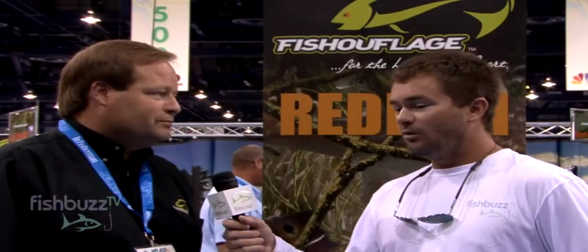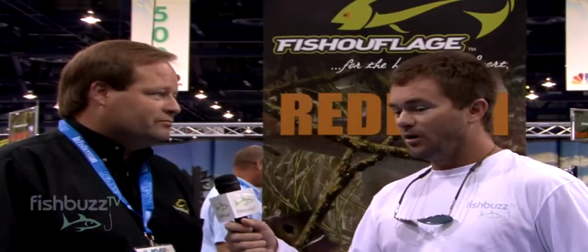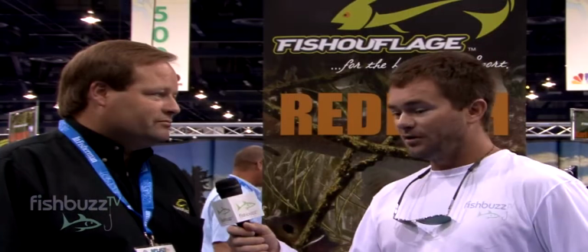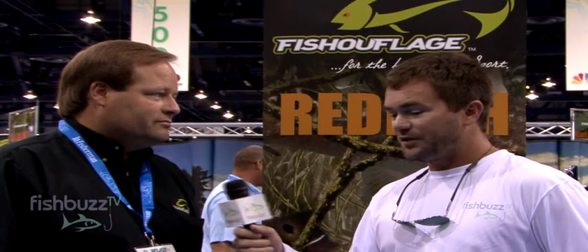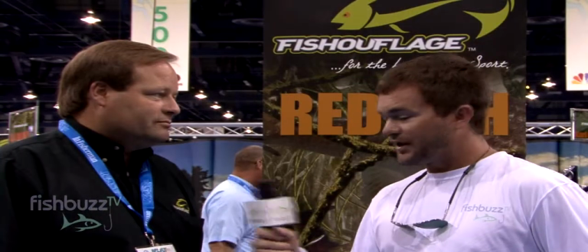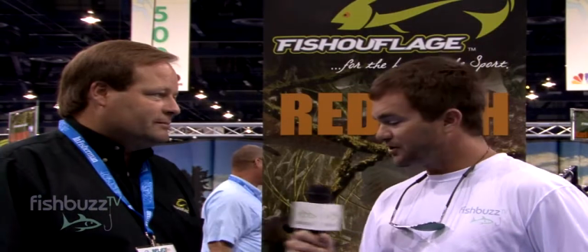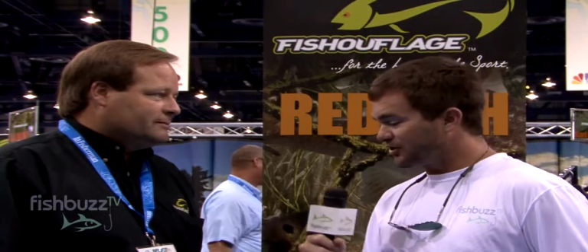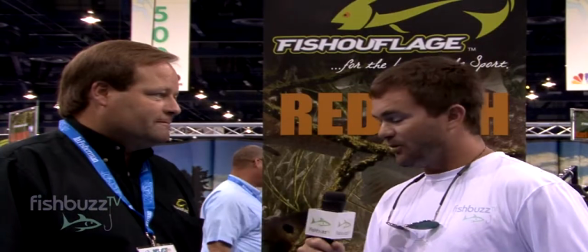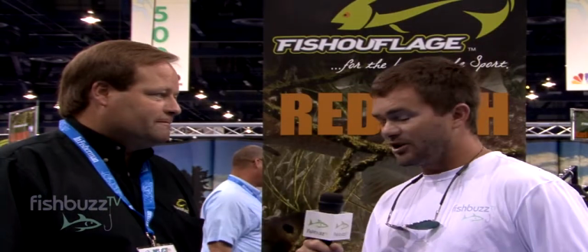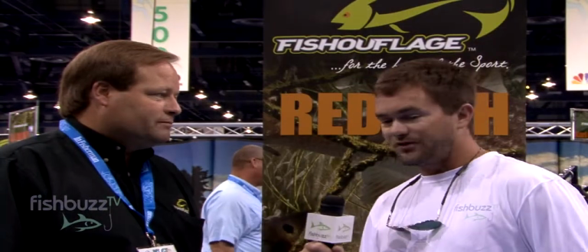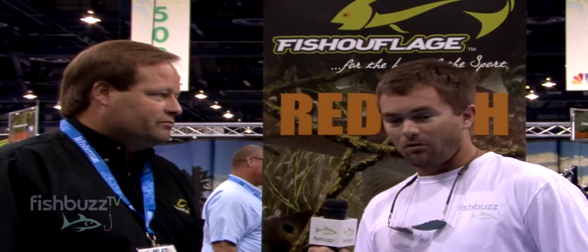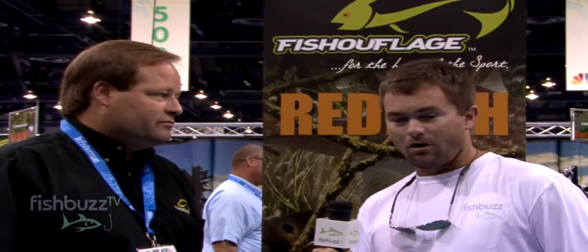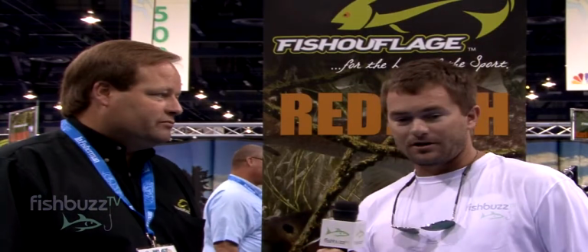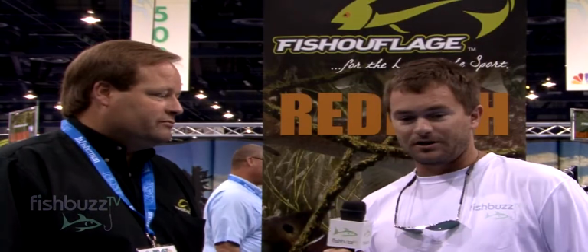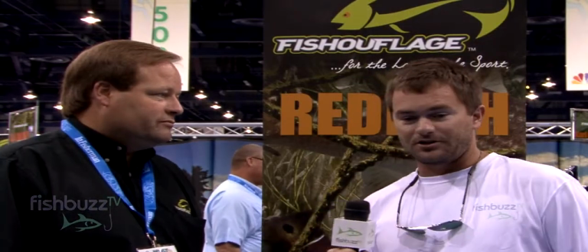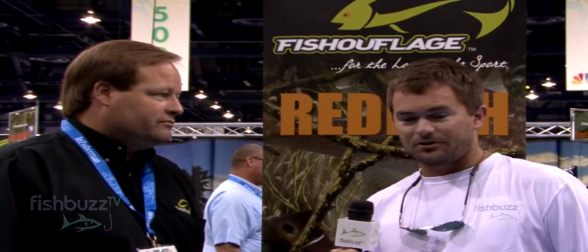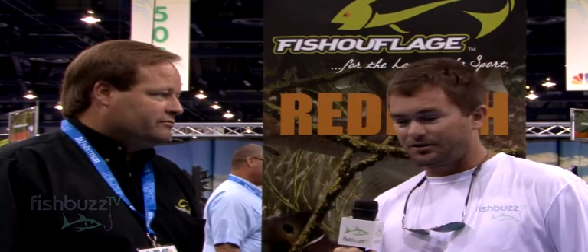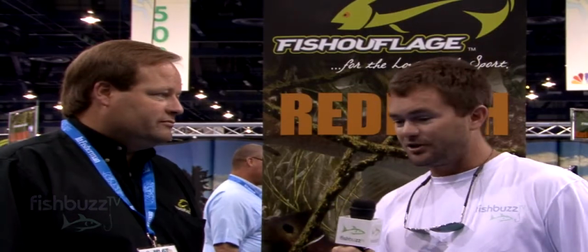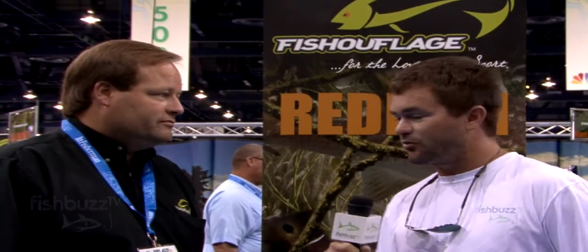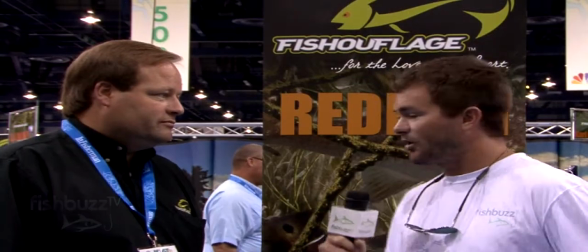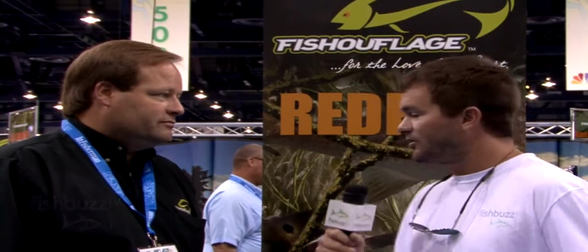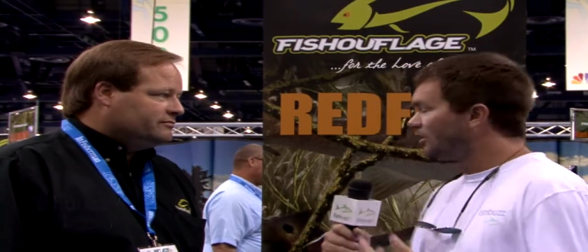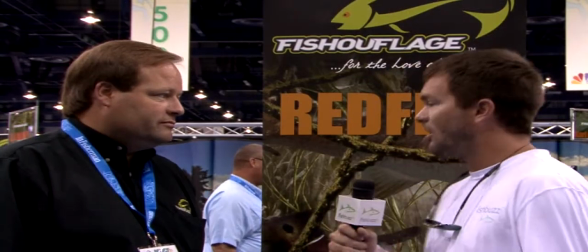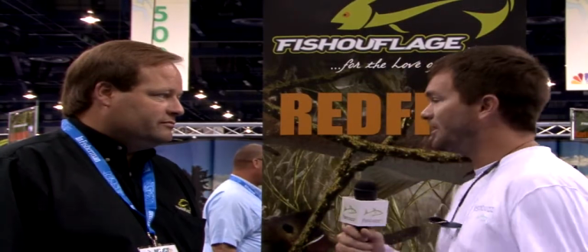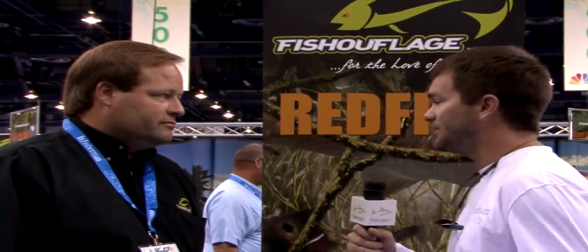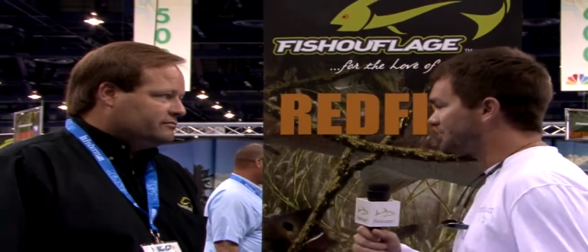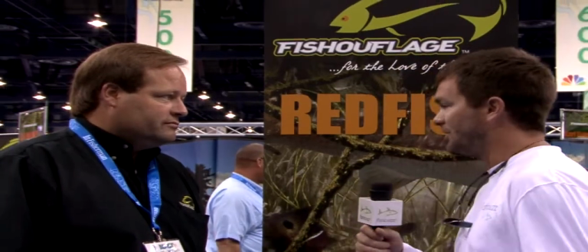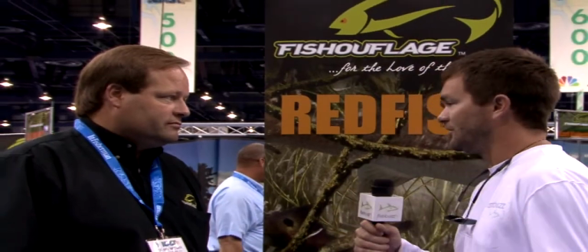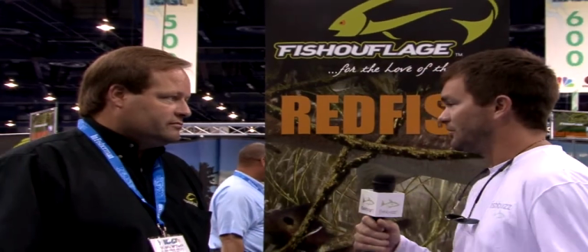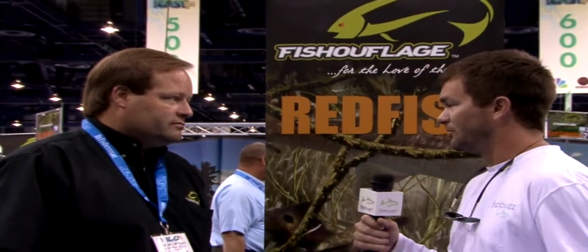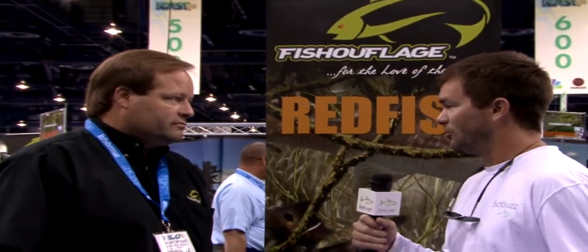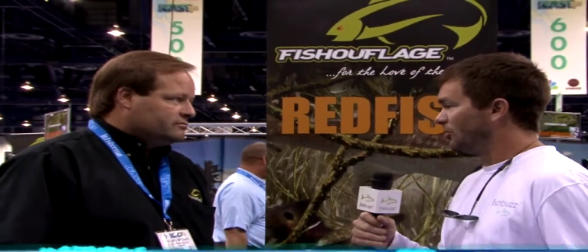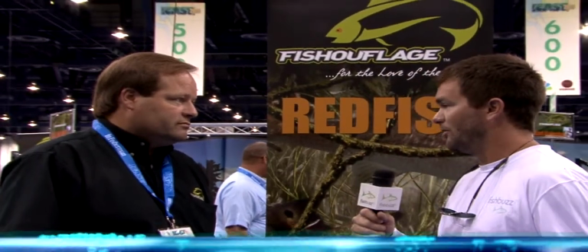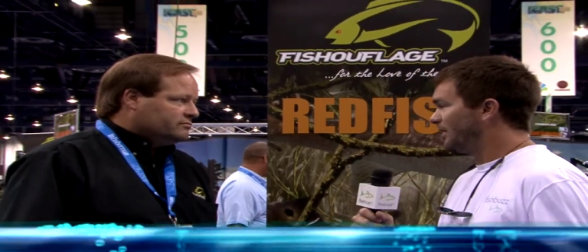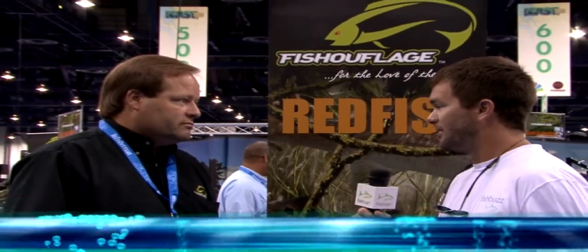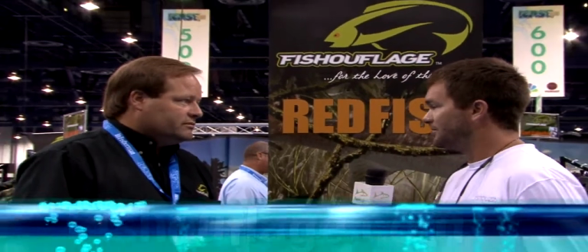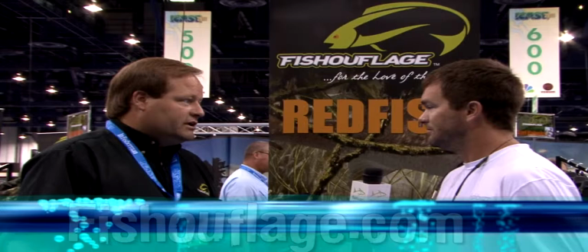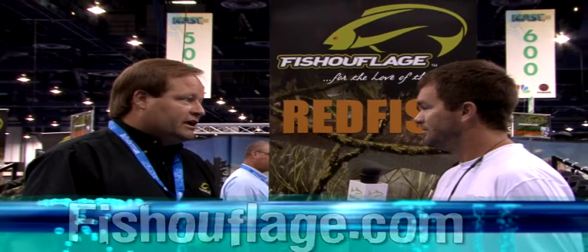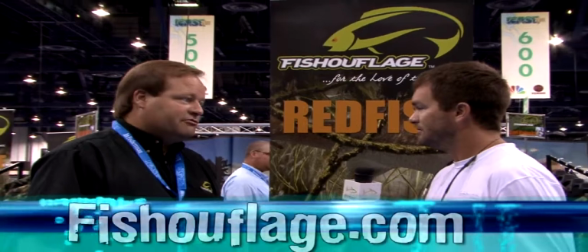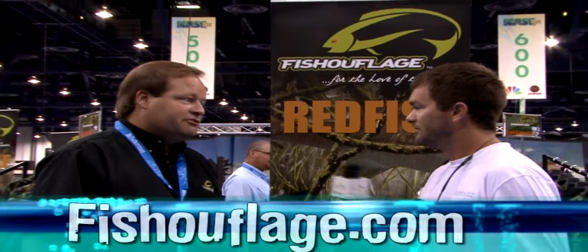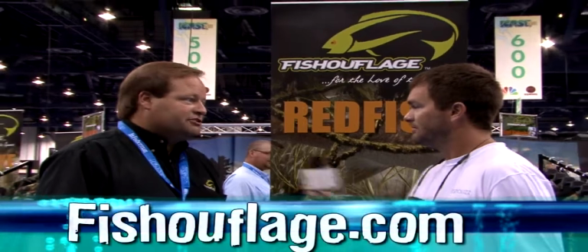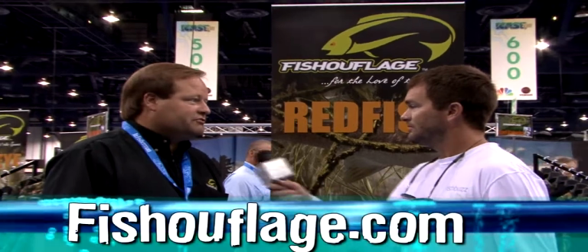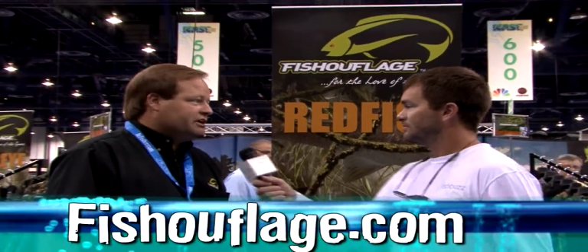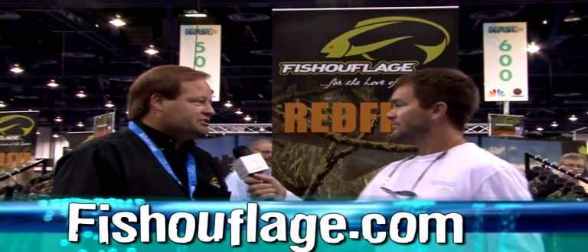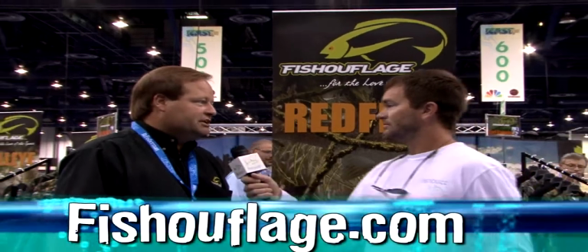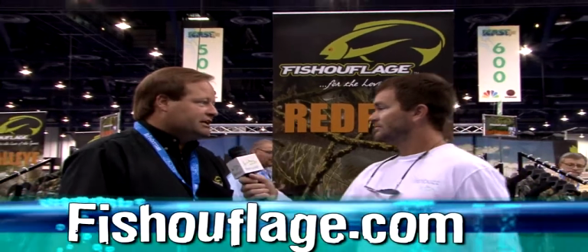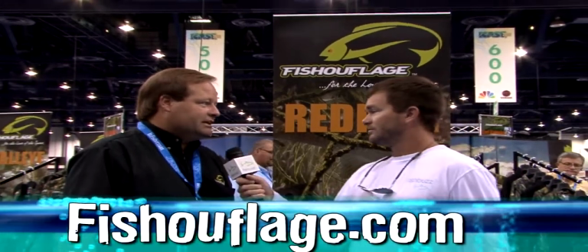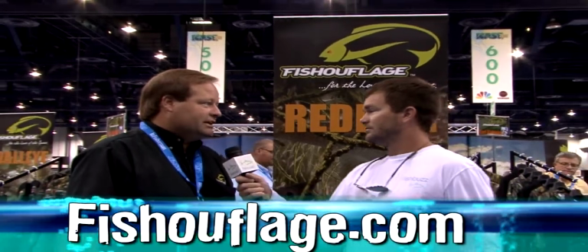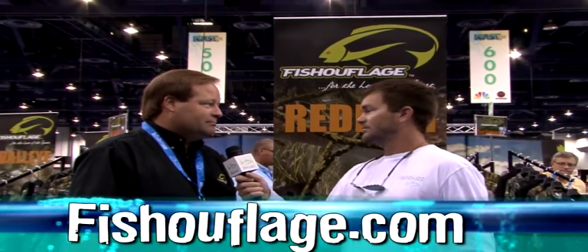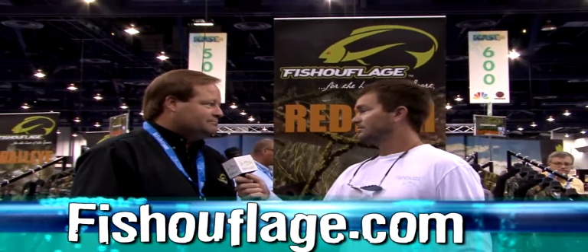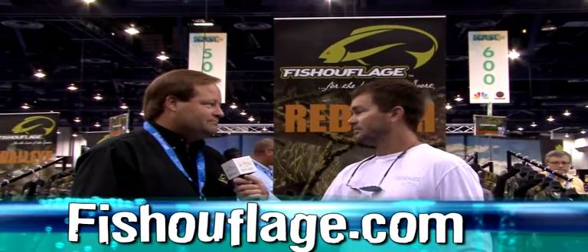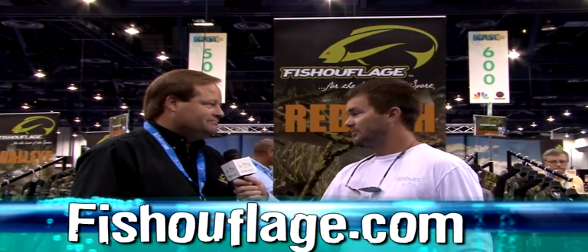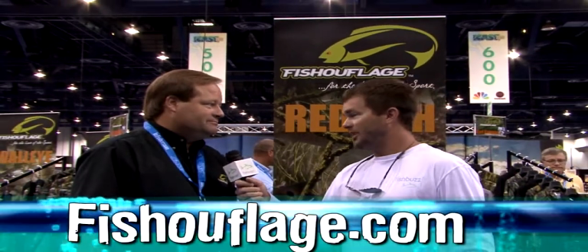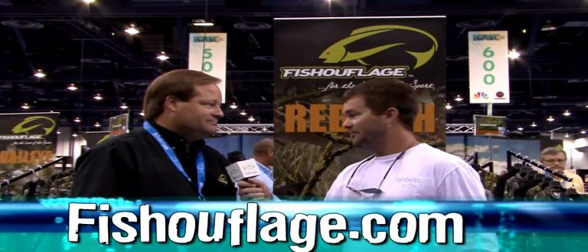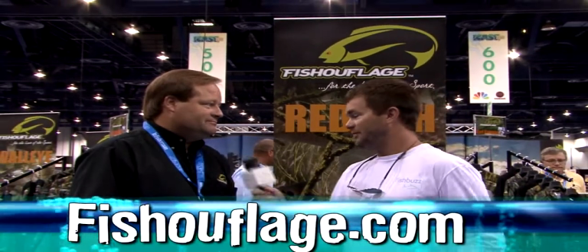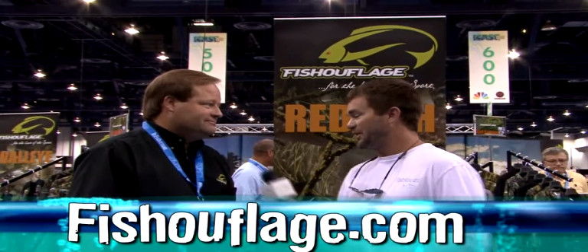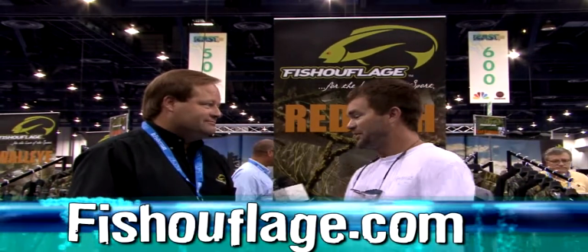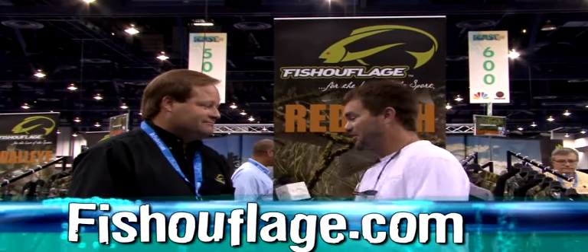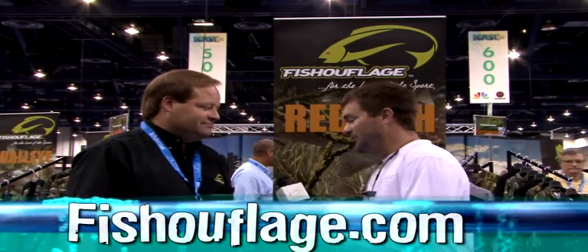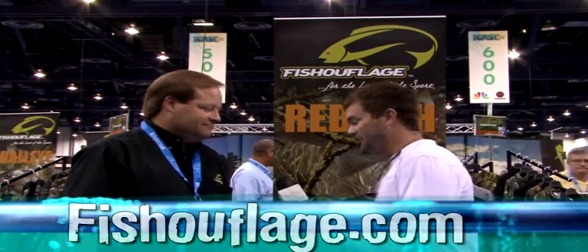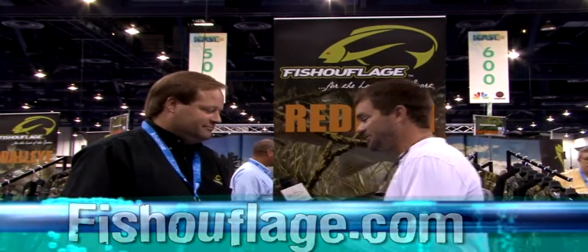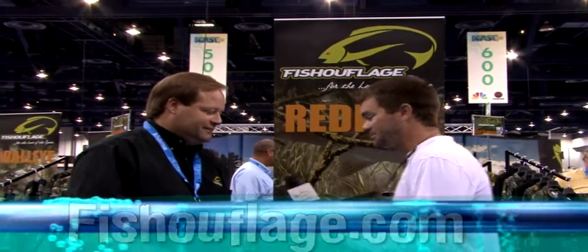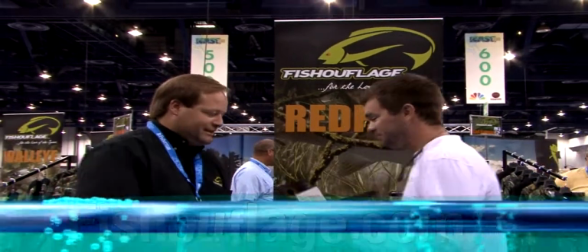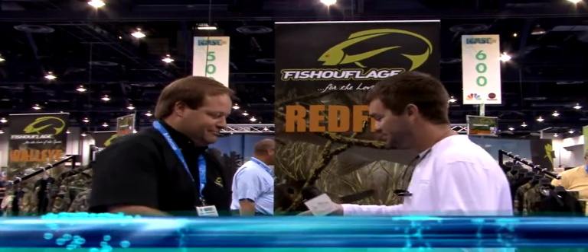Well, thank you so much for walking us through this. Where can our audience go to learn more about it? Fishaflage.com. Great, well, thank you so much.